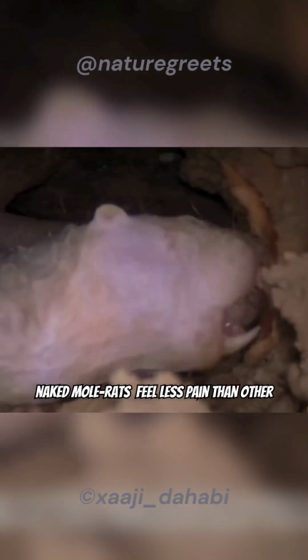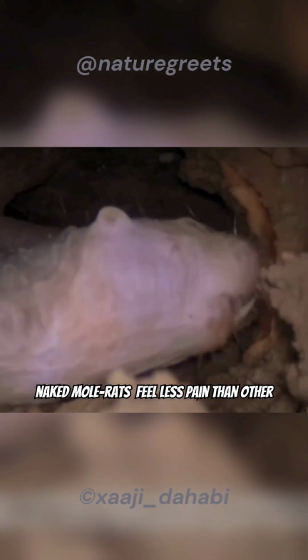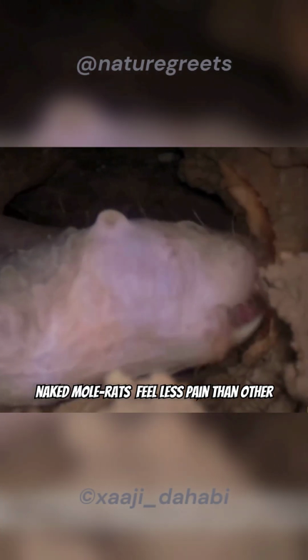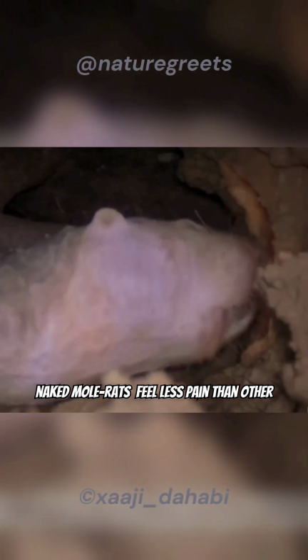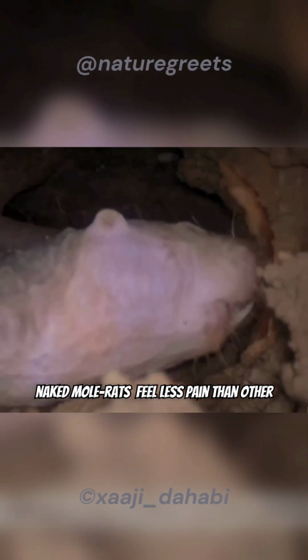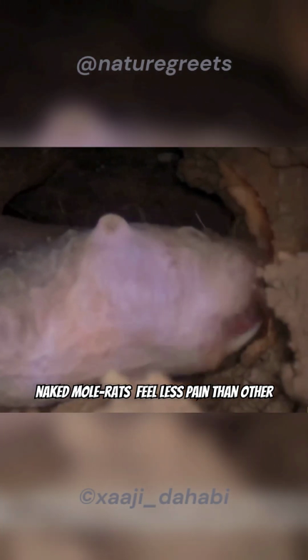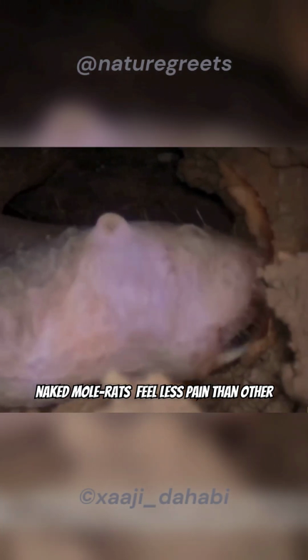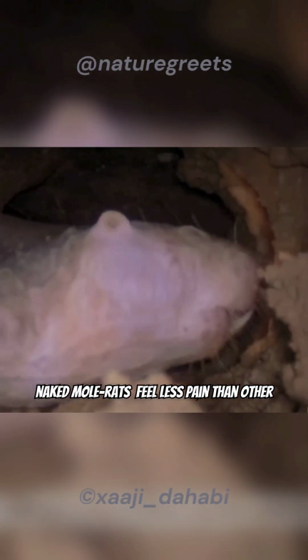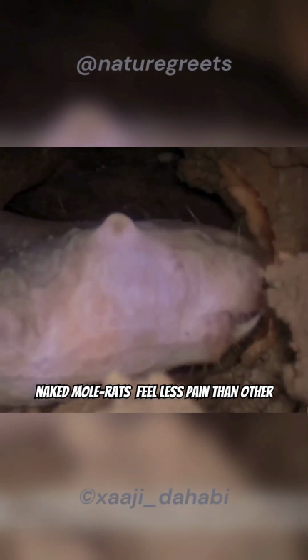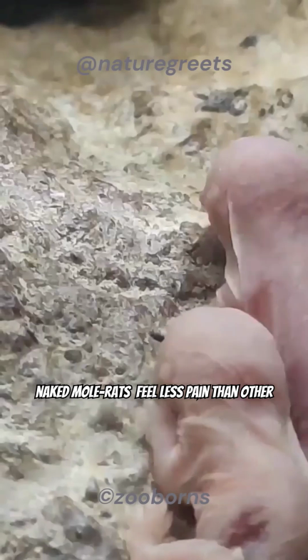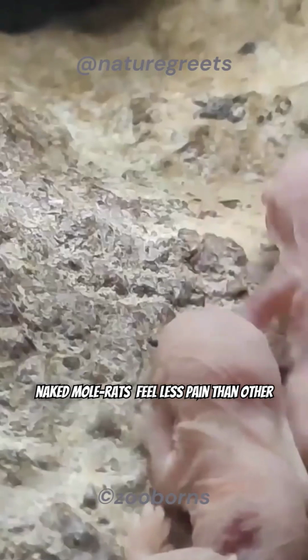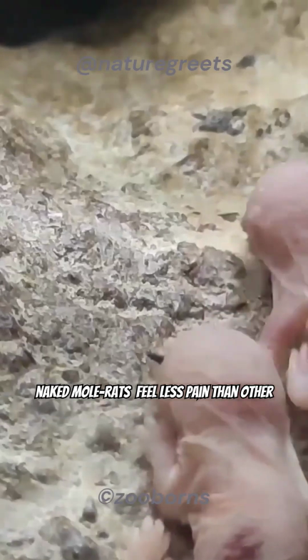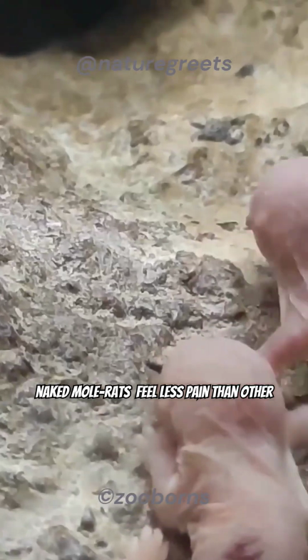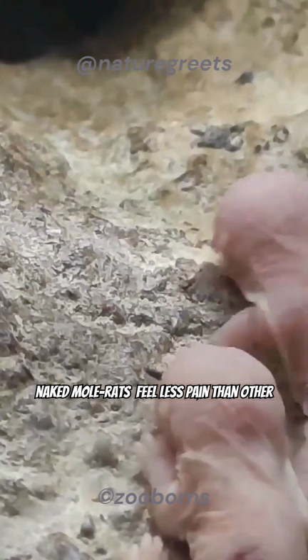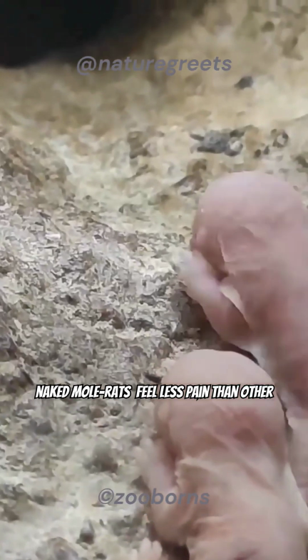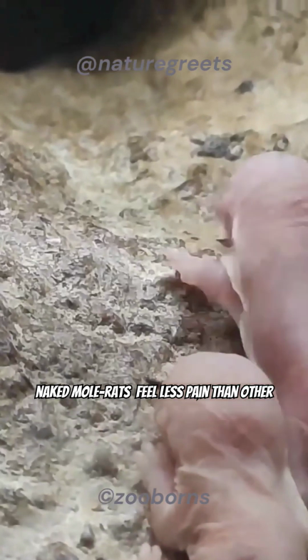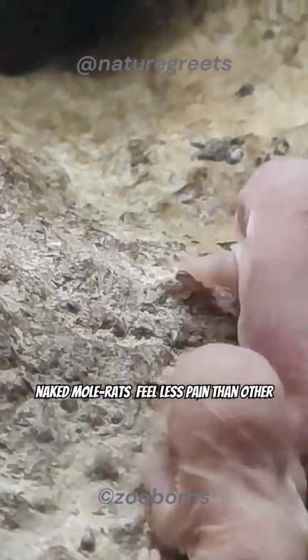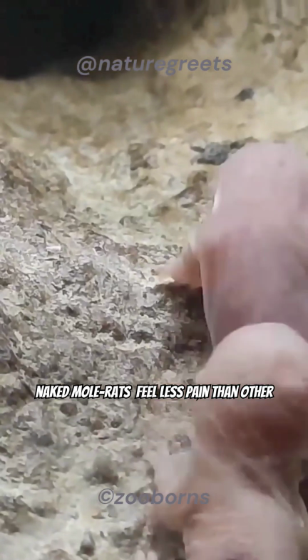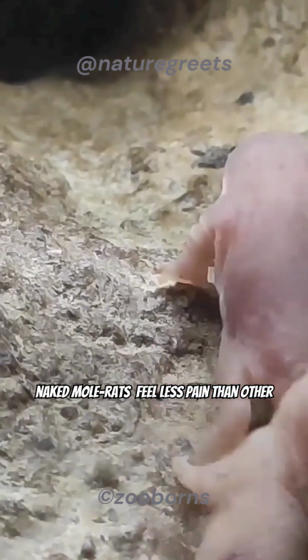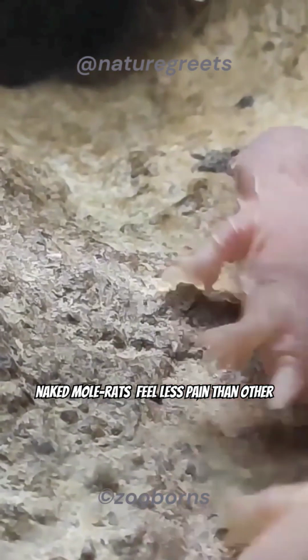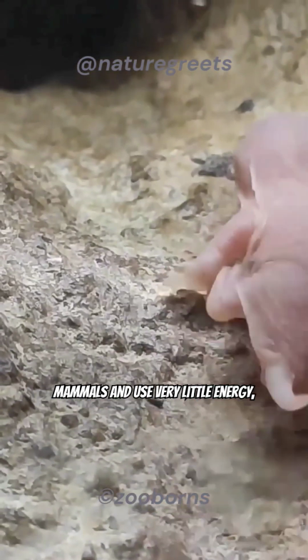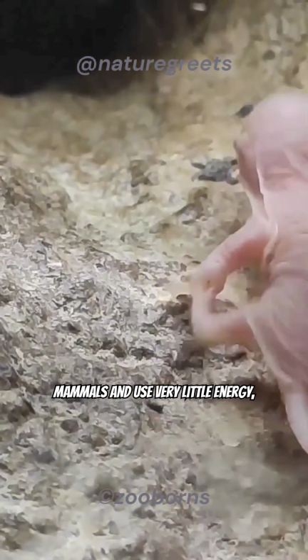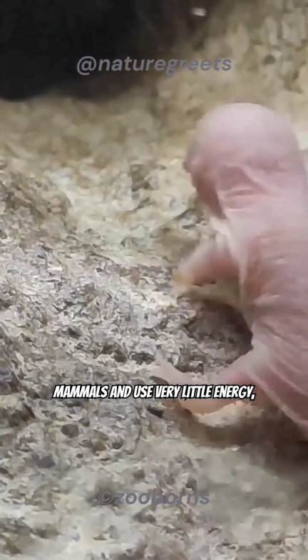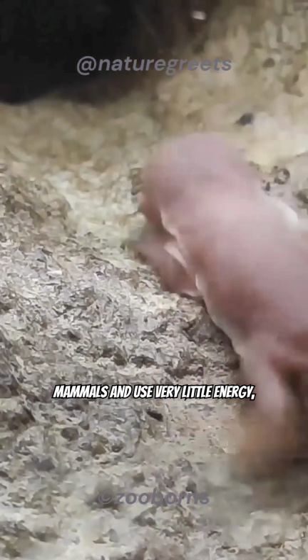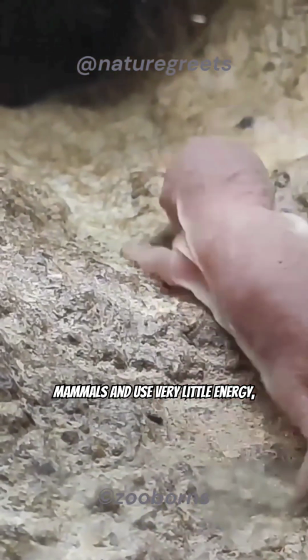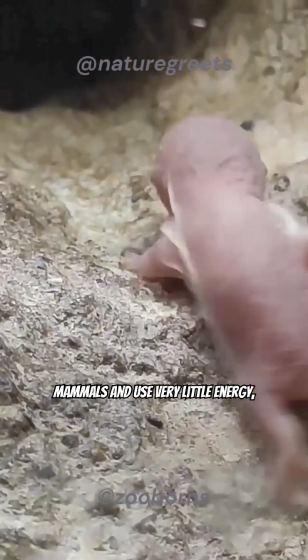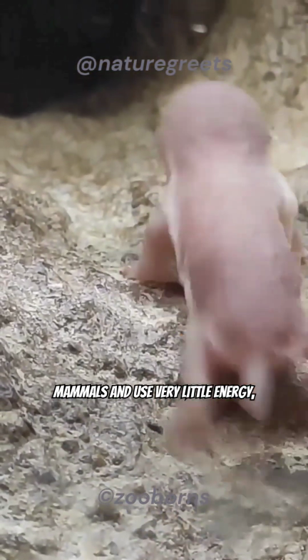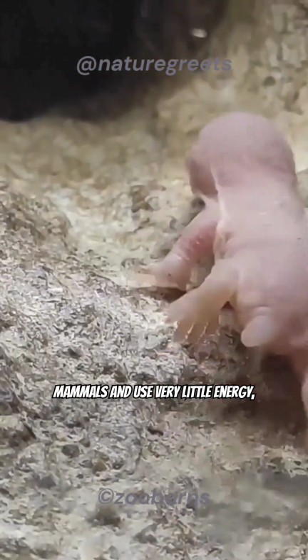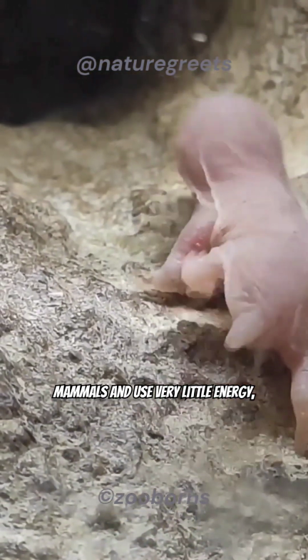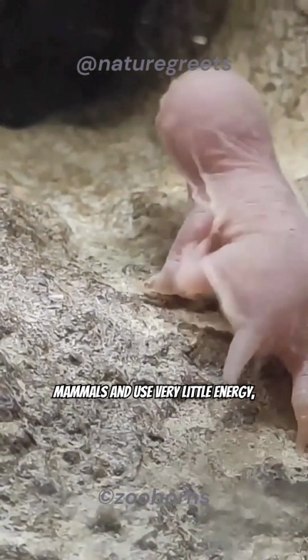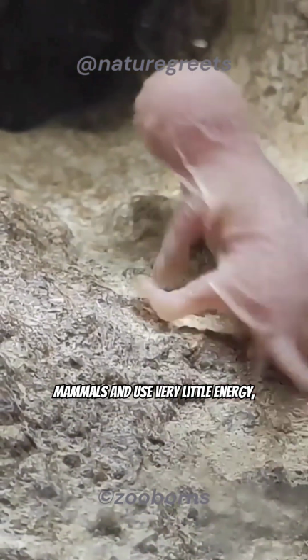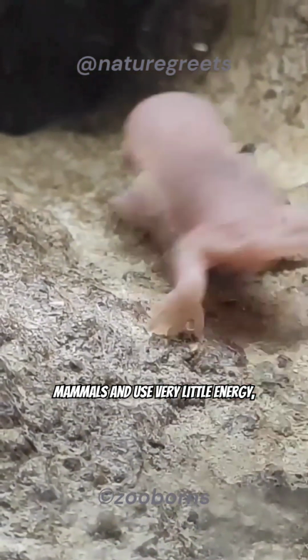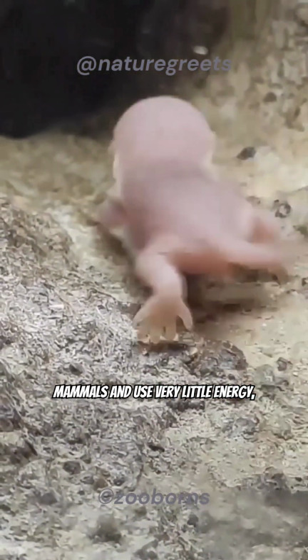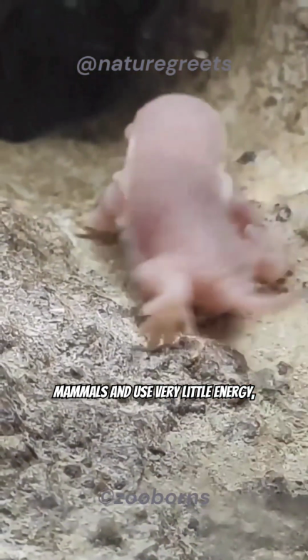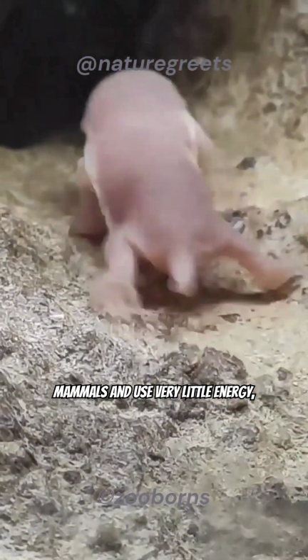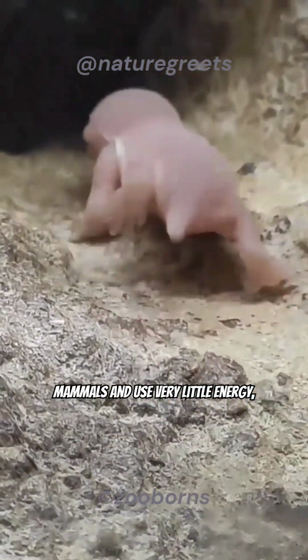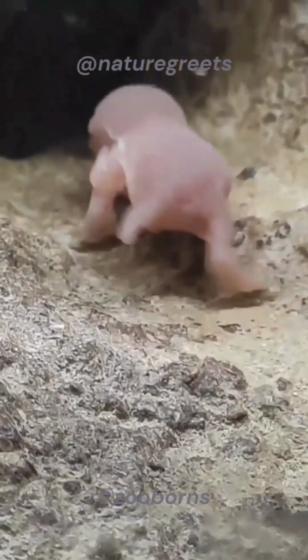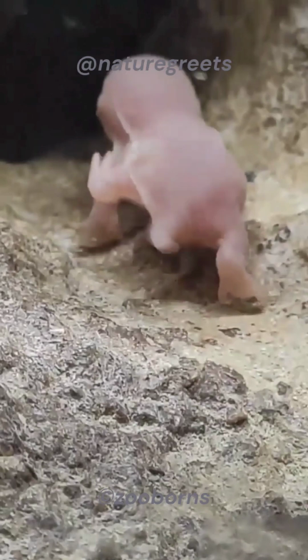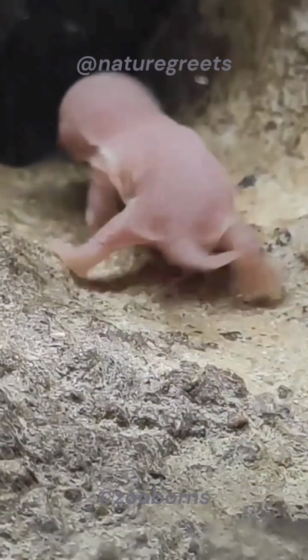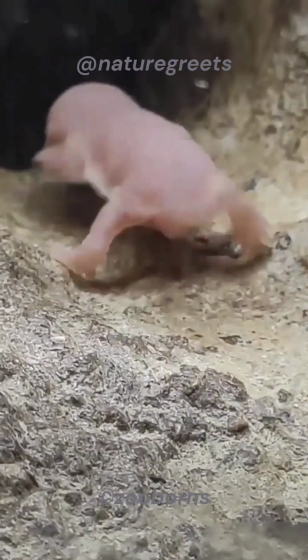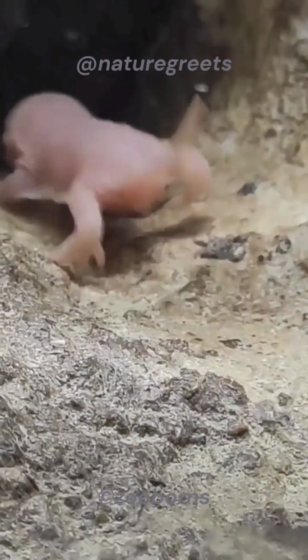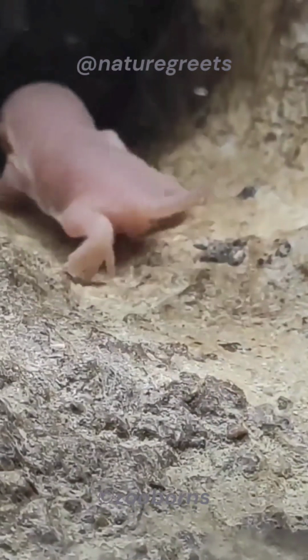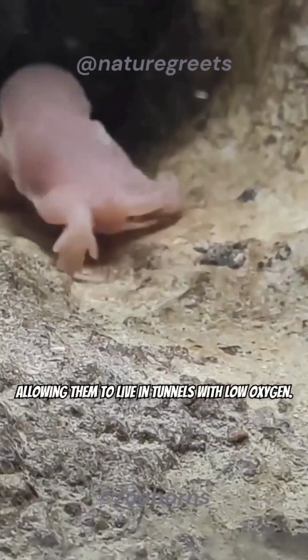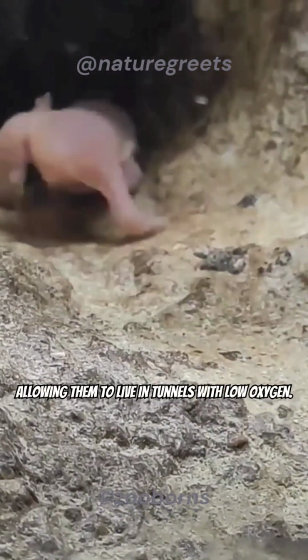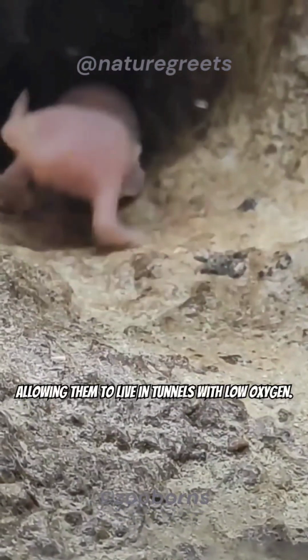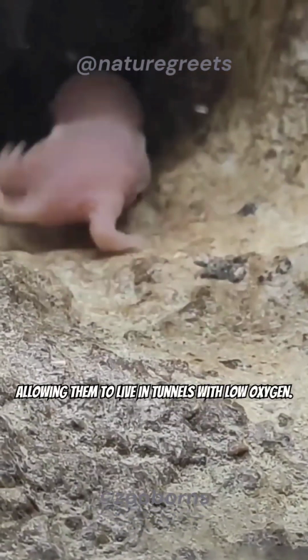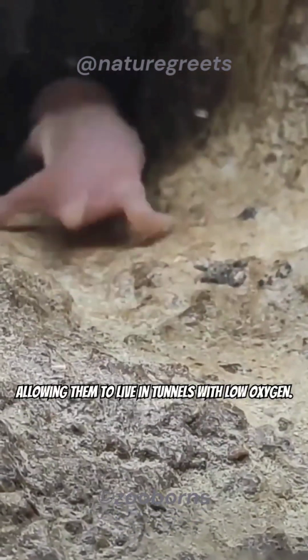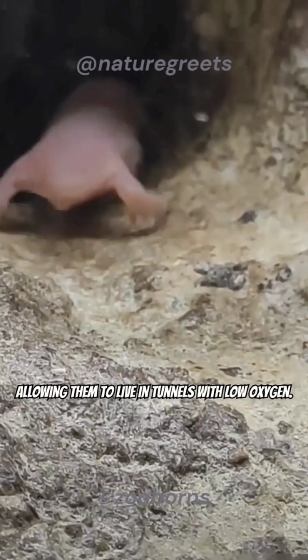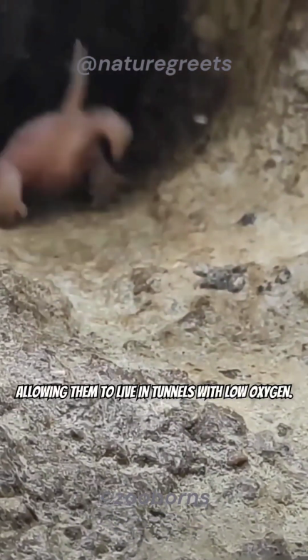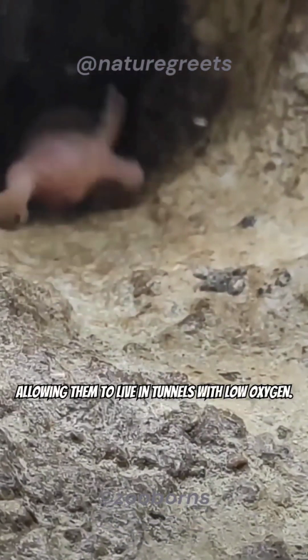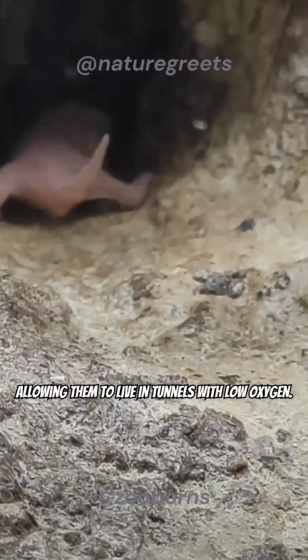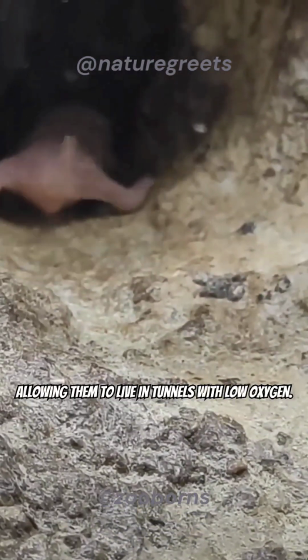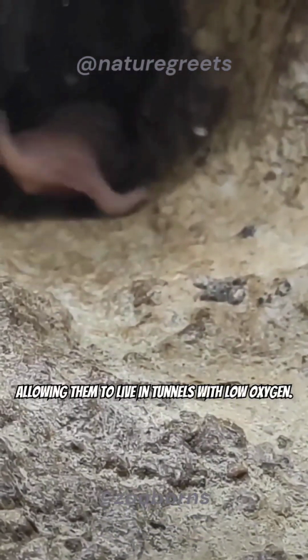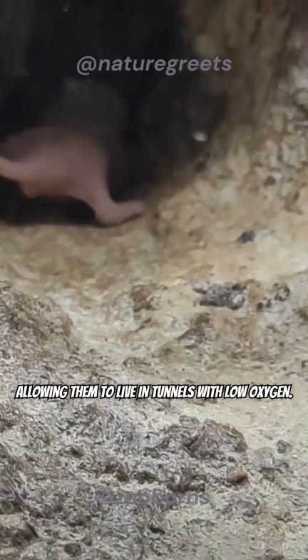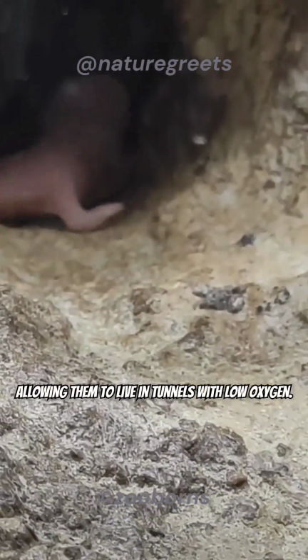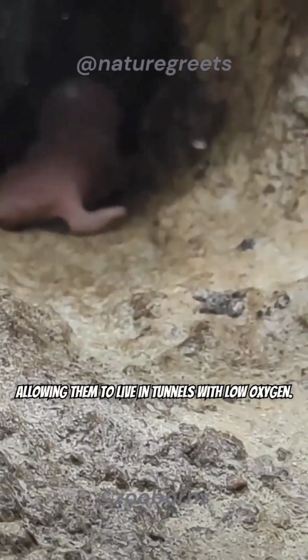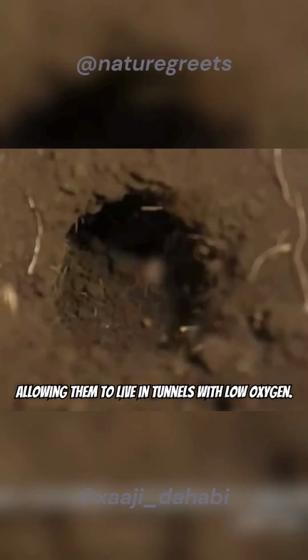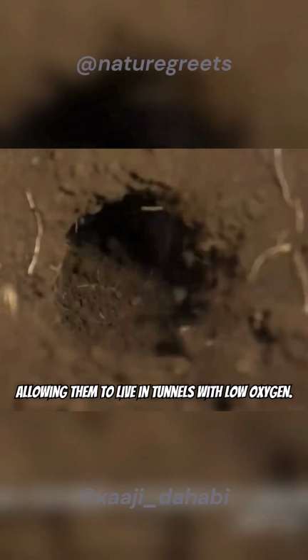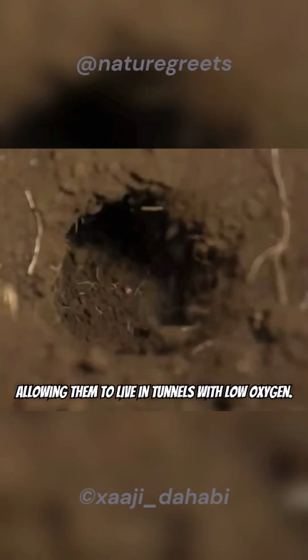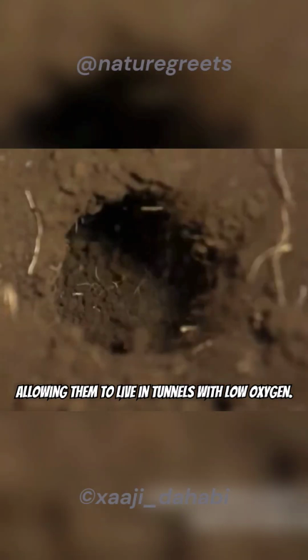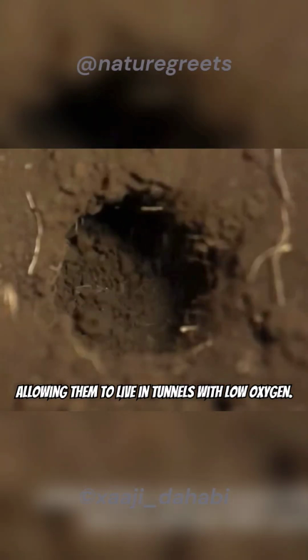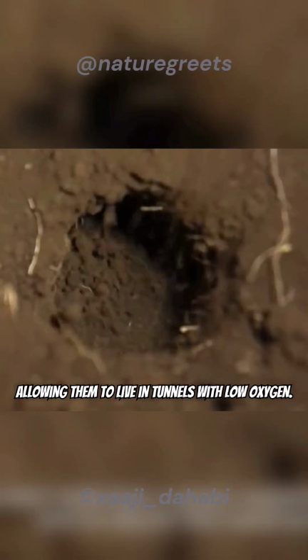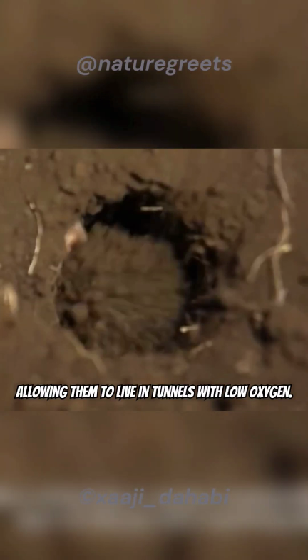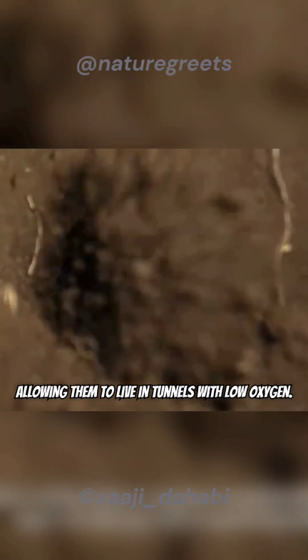Naked mole rats feel less pain than other mammals and use very little energy, allowing them to live in tunnels with low oxygen.